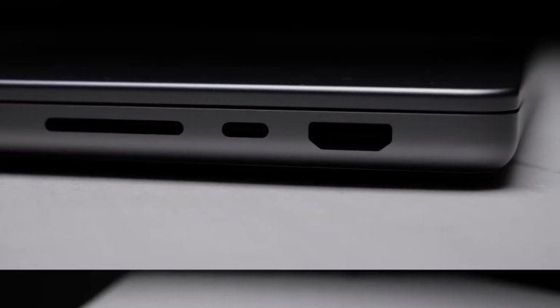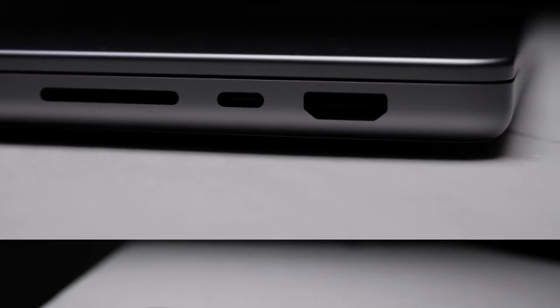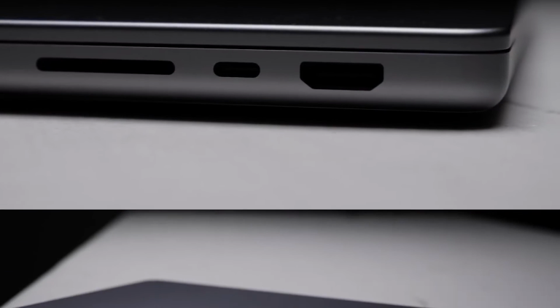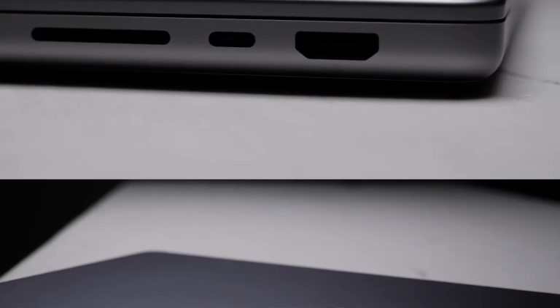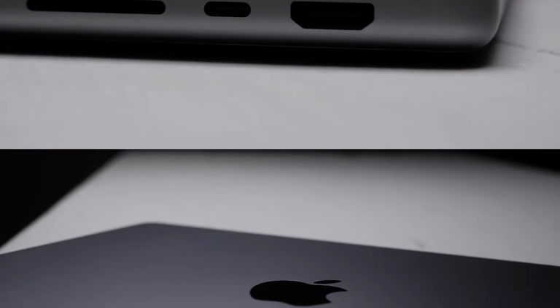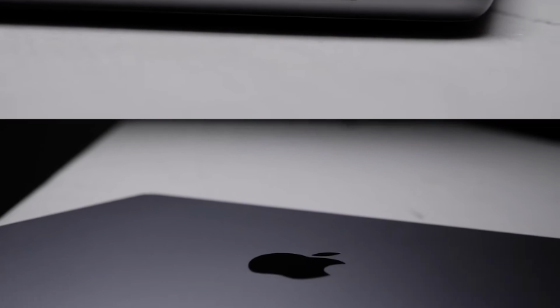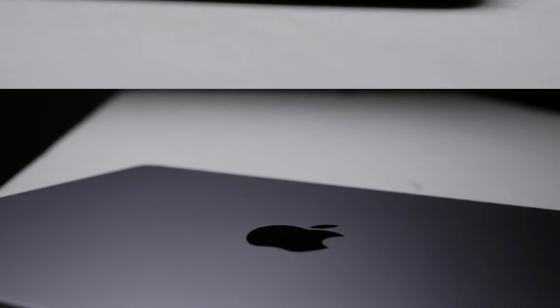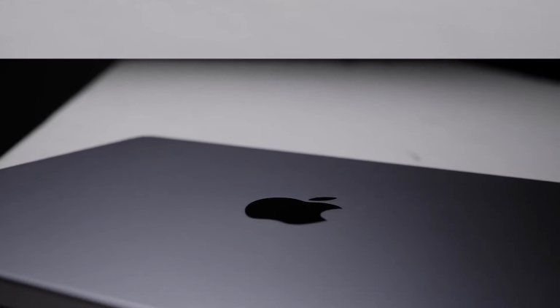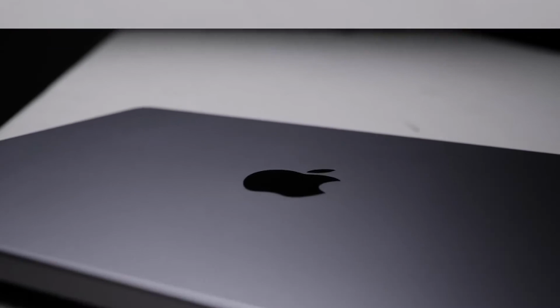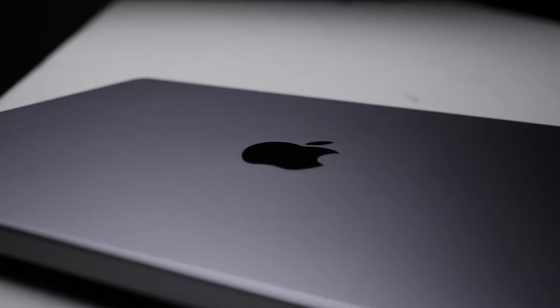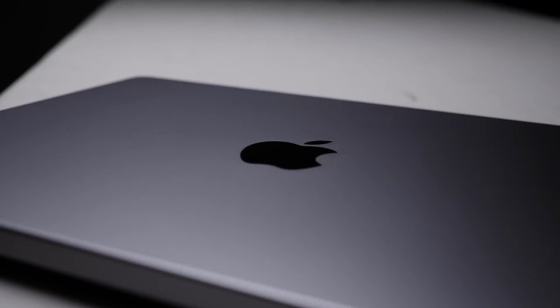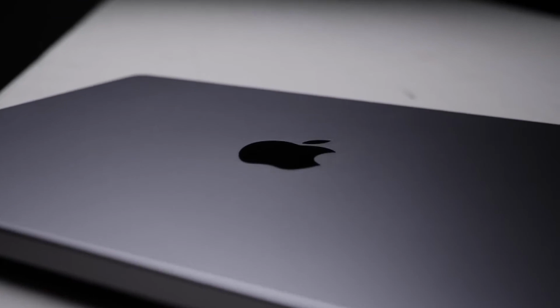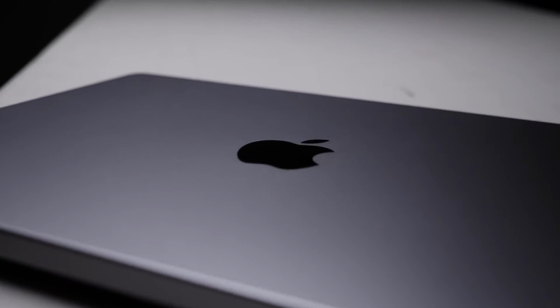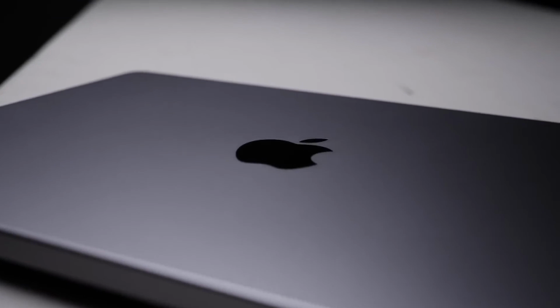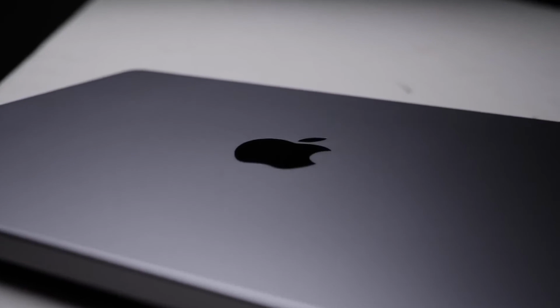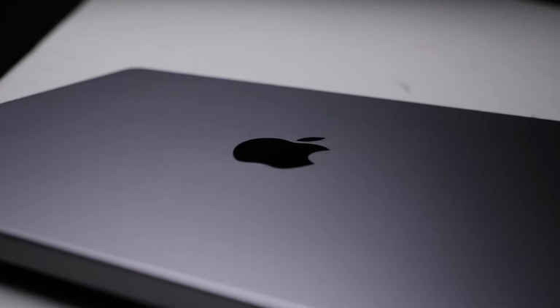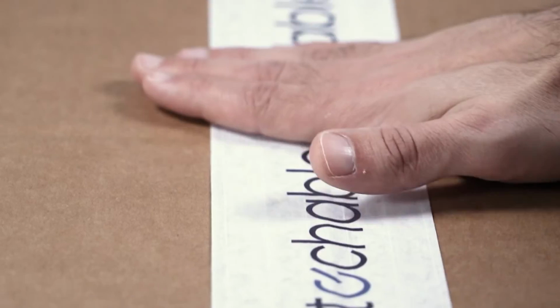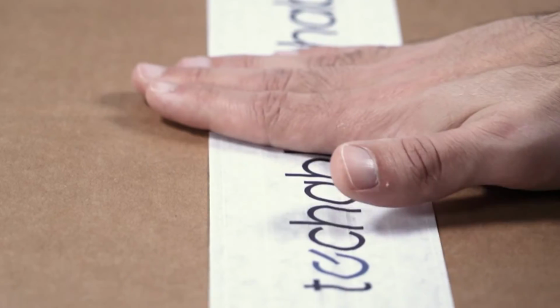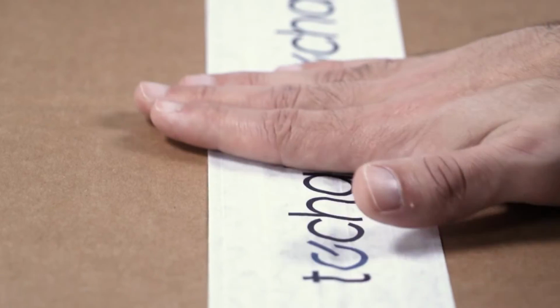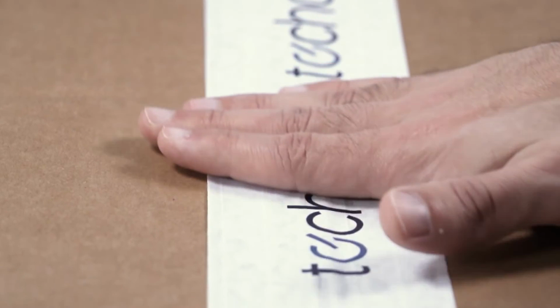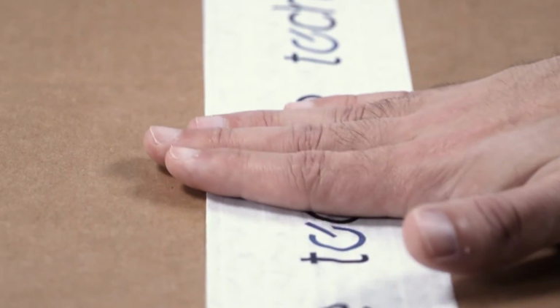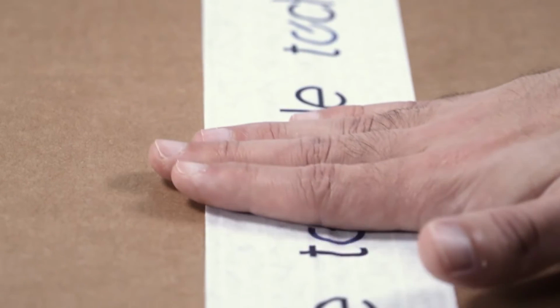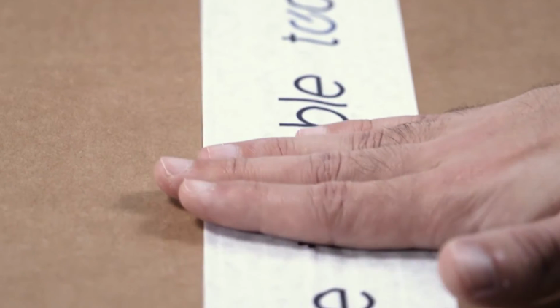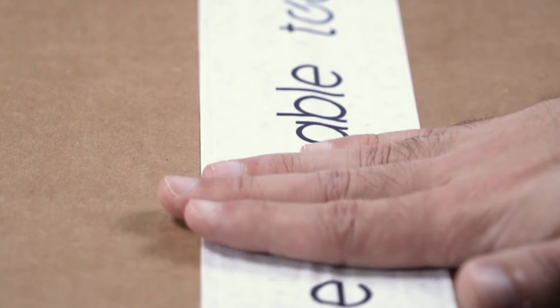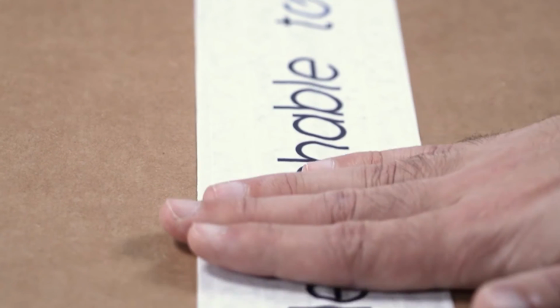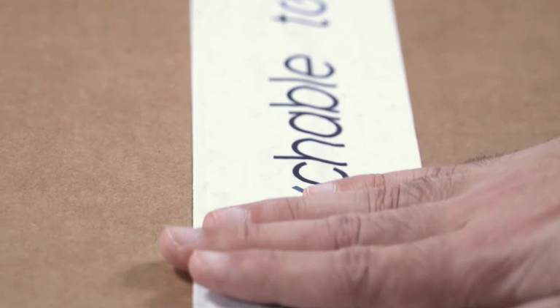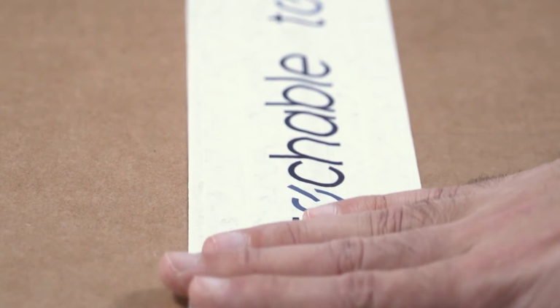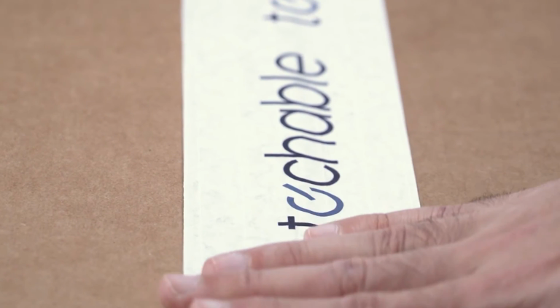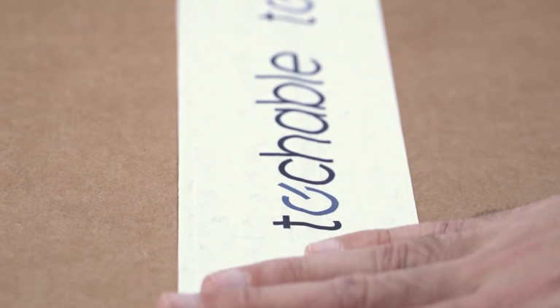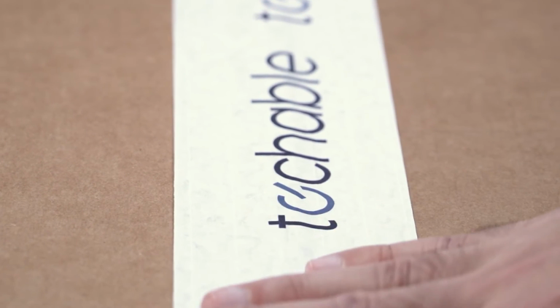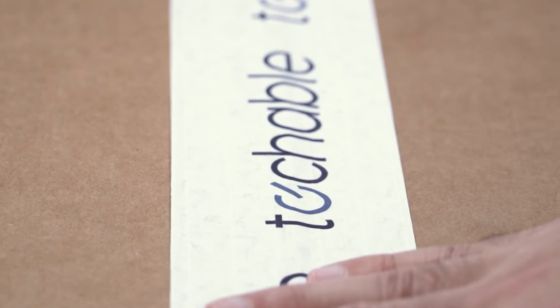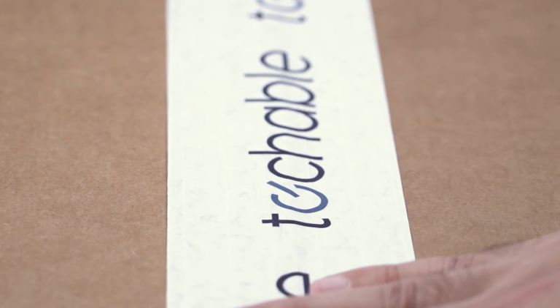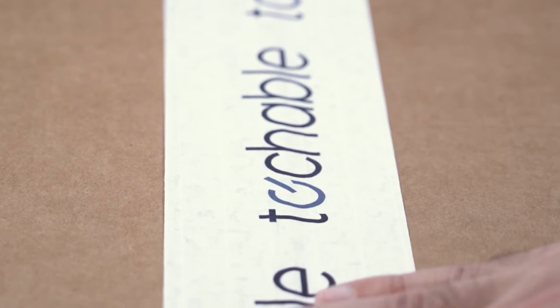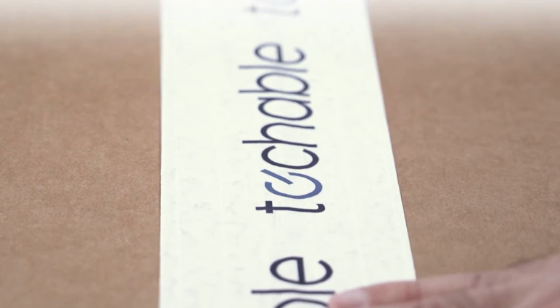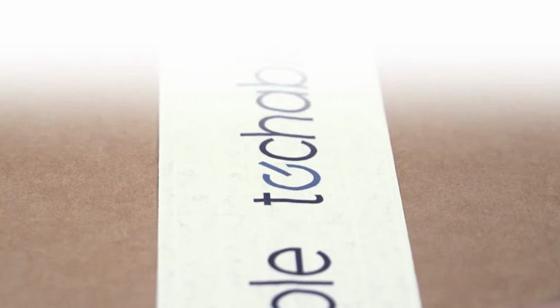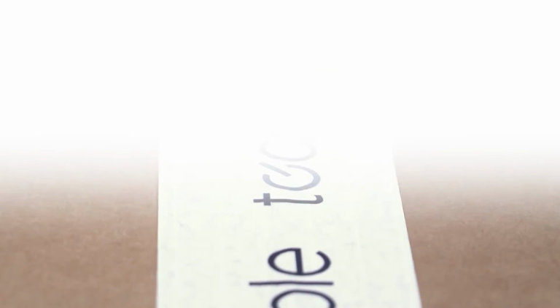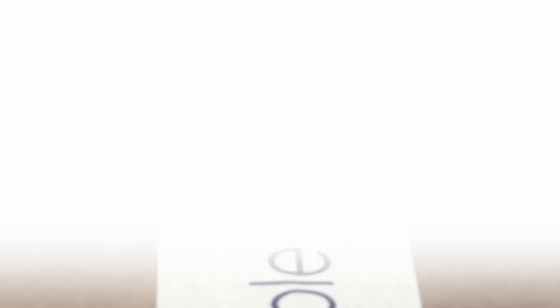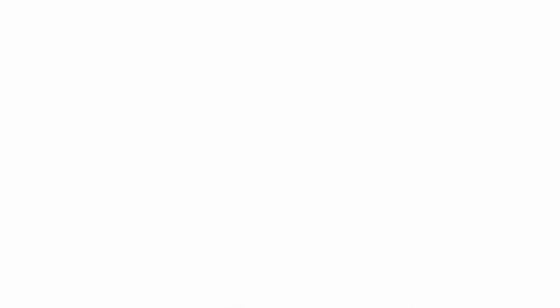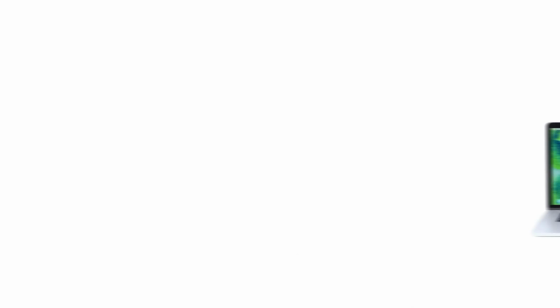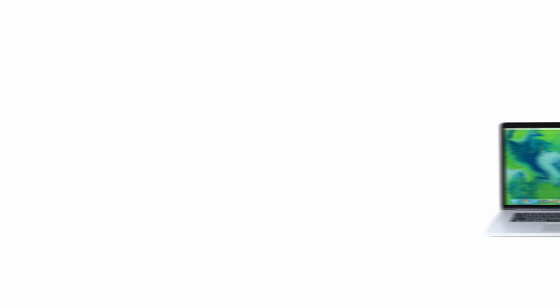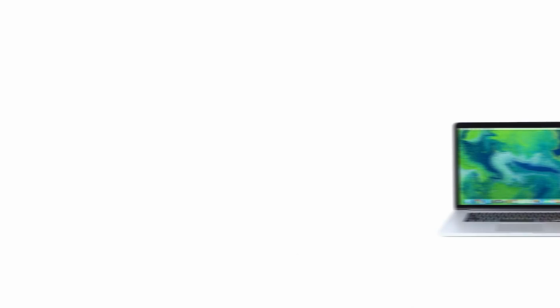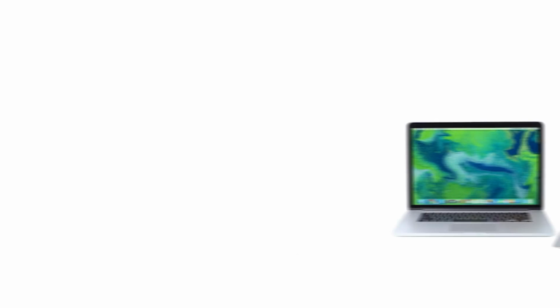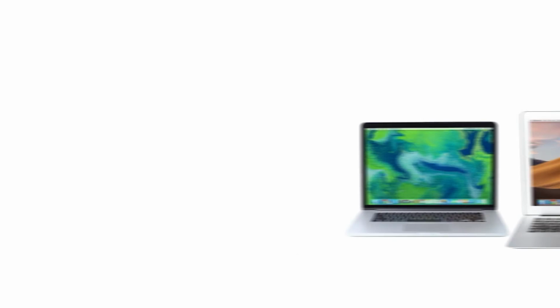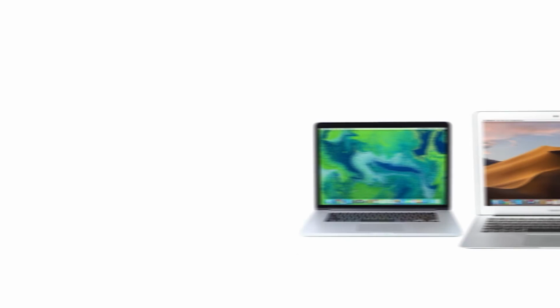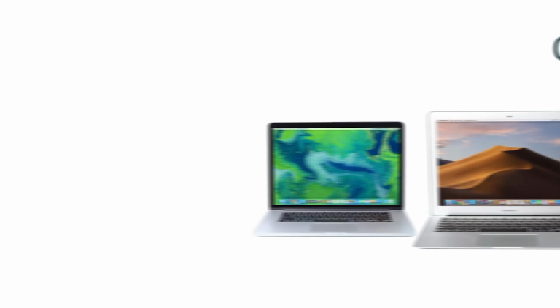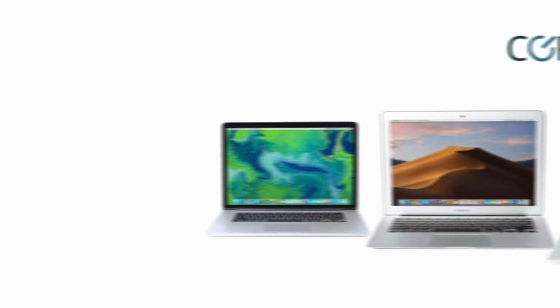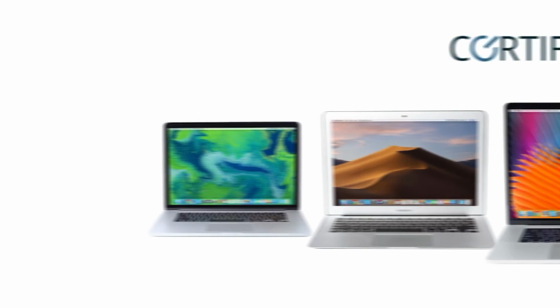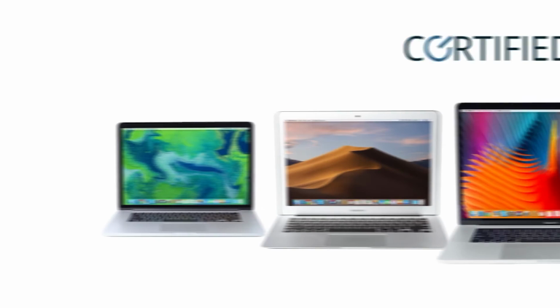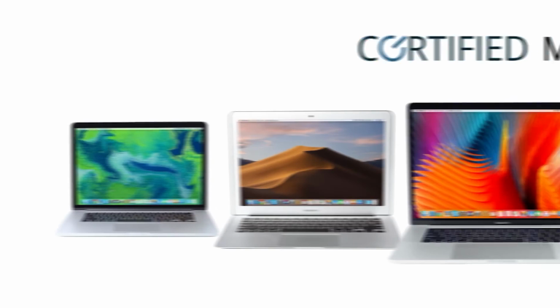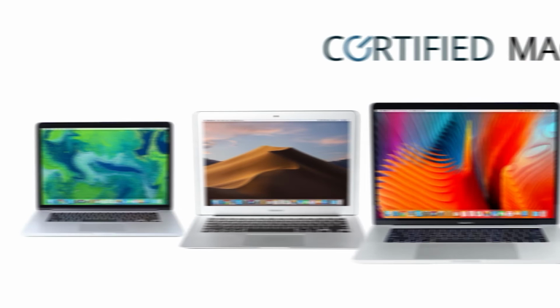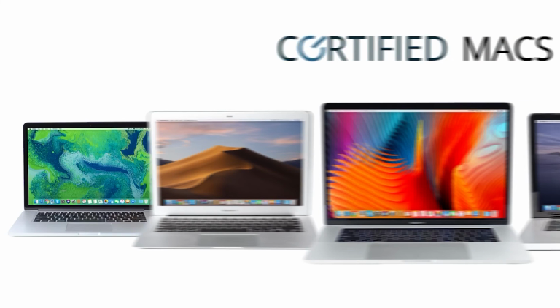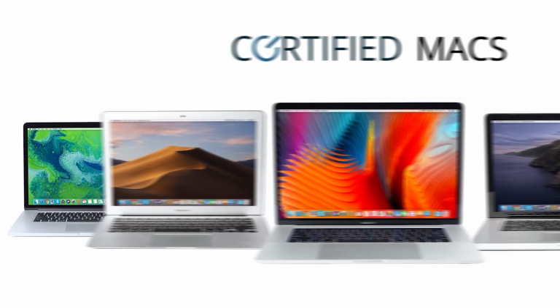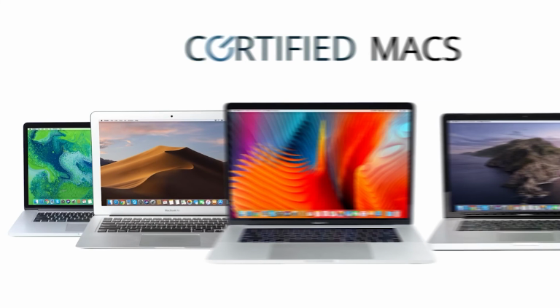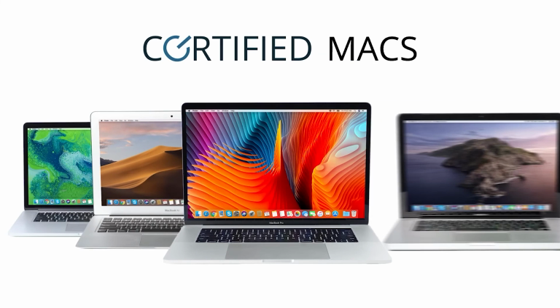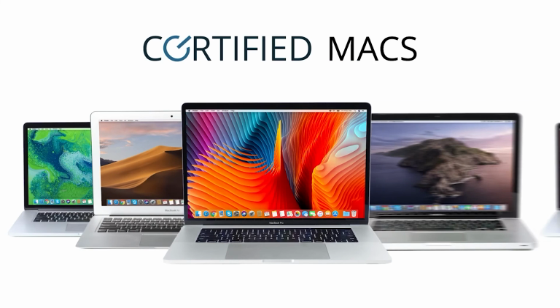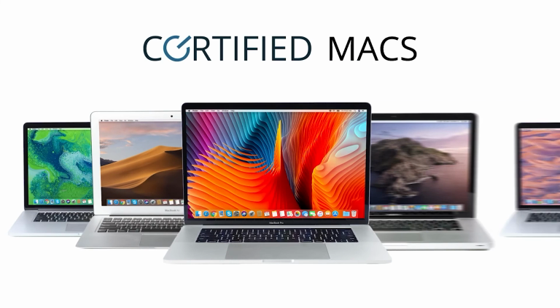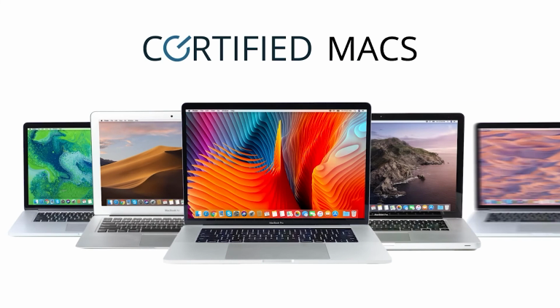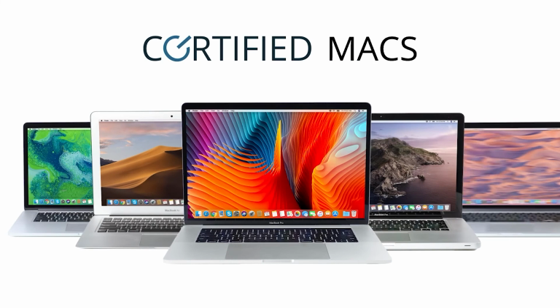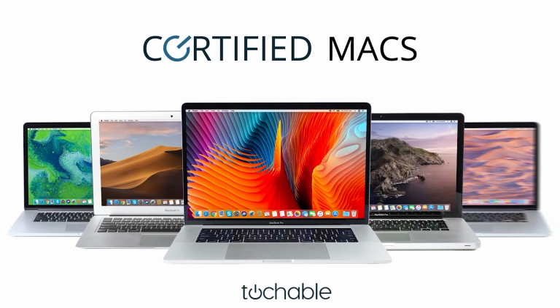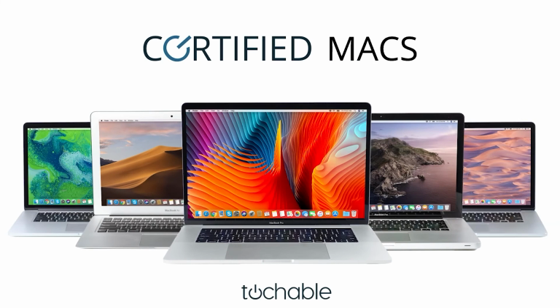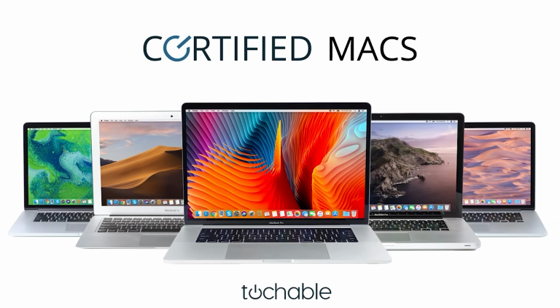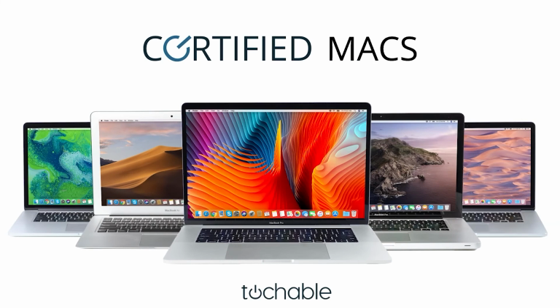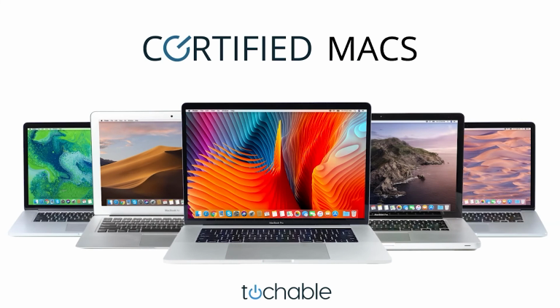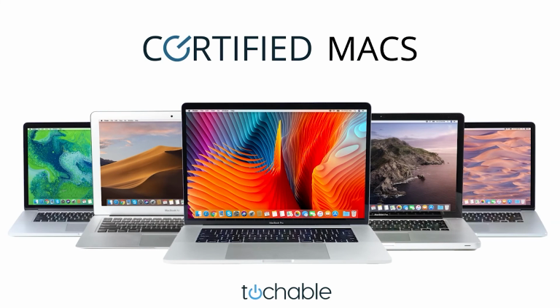Researching Macs? Check out techable.com for an Apple serial number decoder, guides, and daily Mac deals.